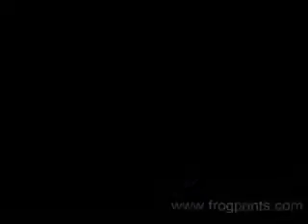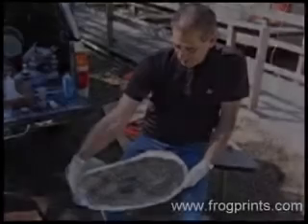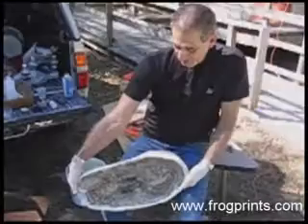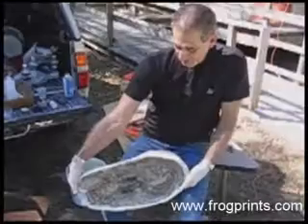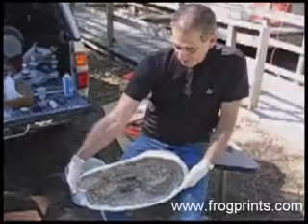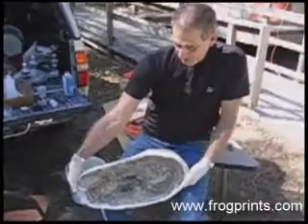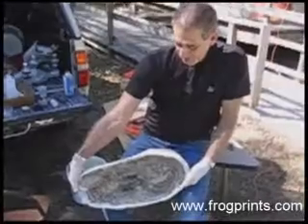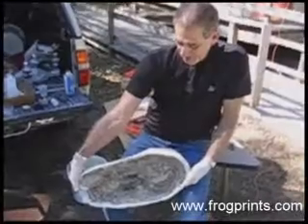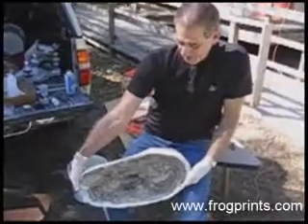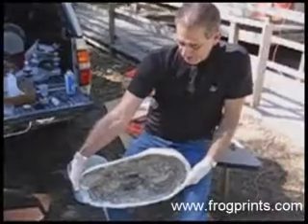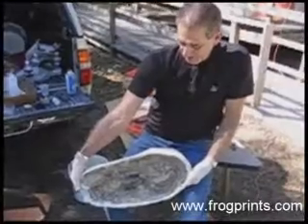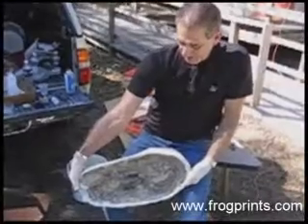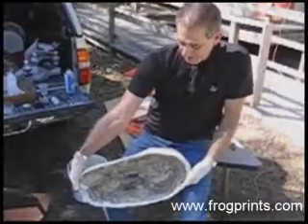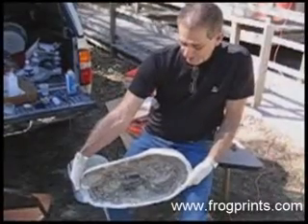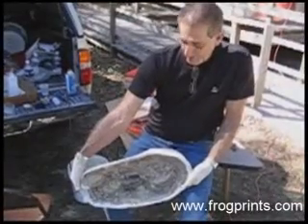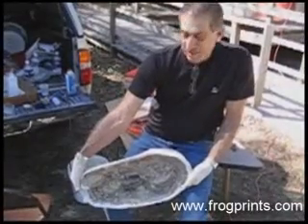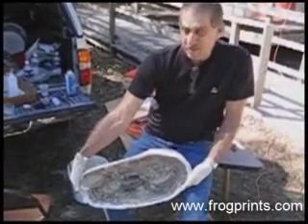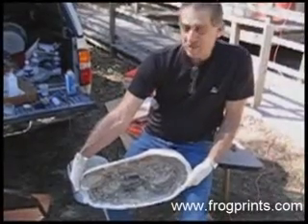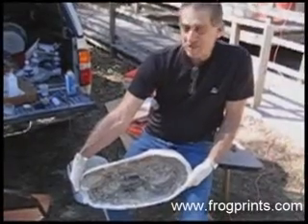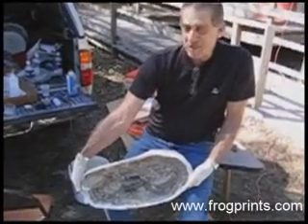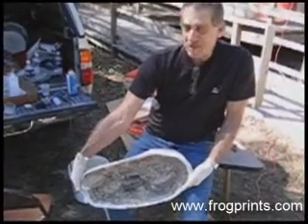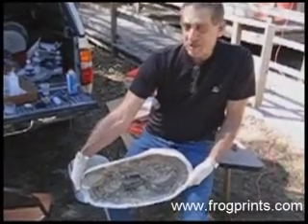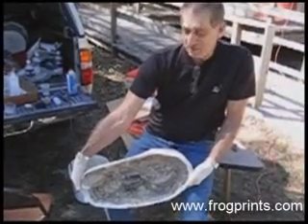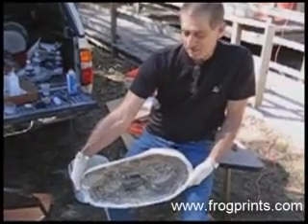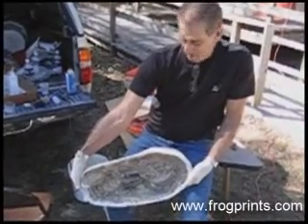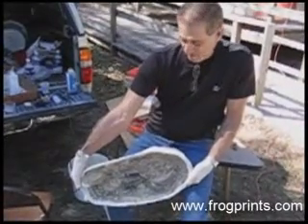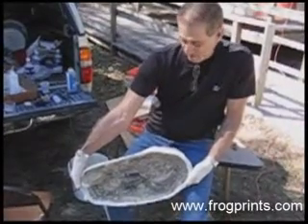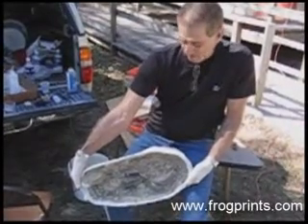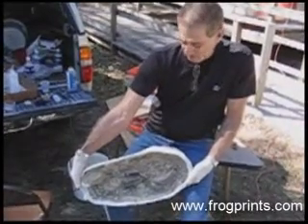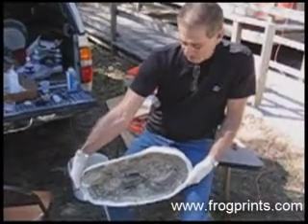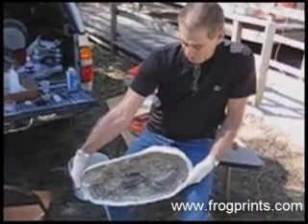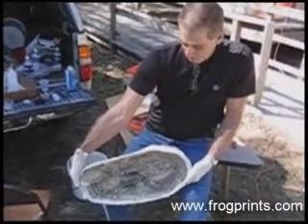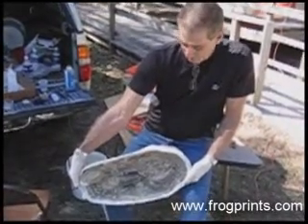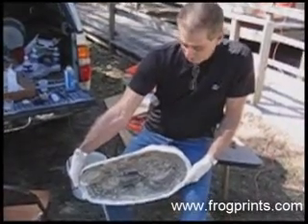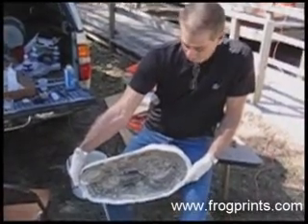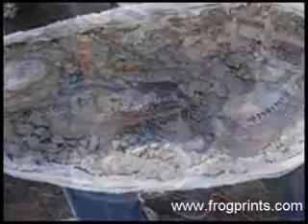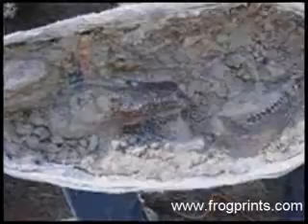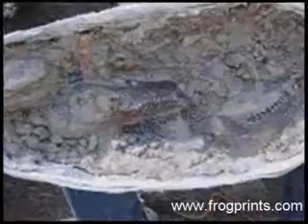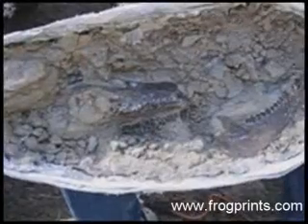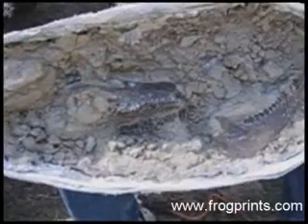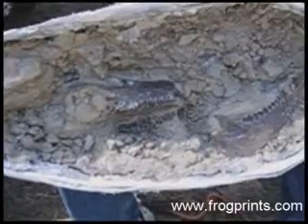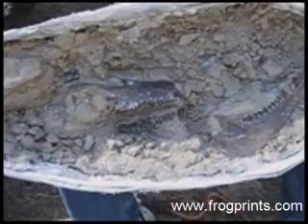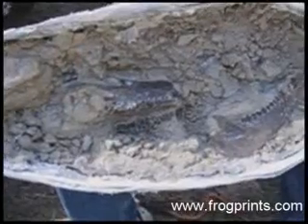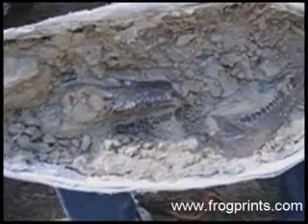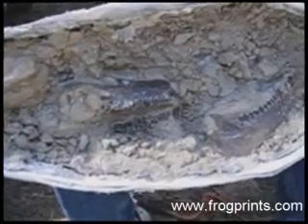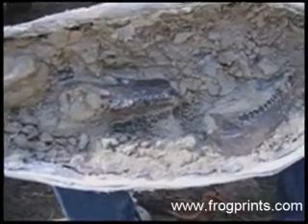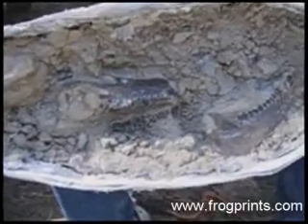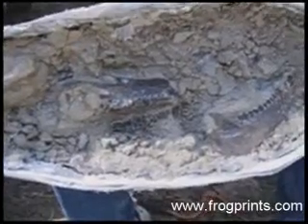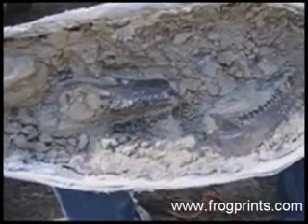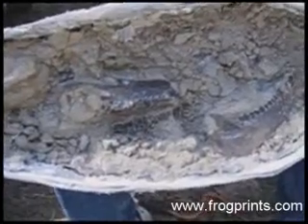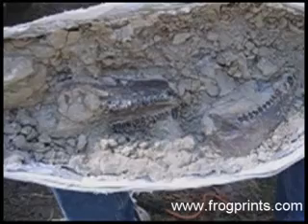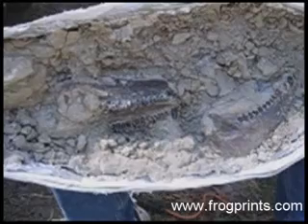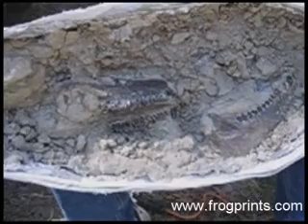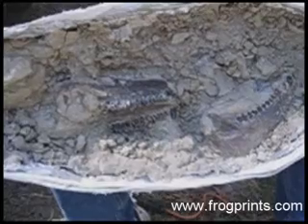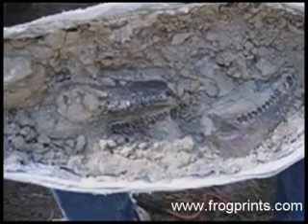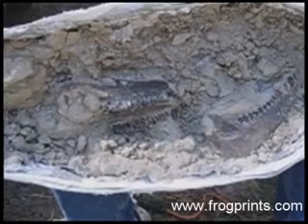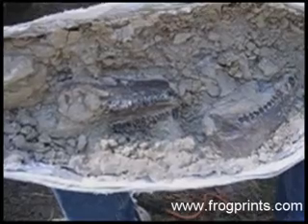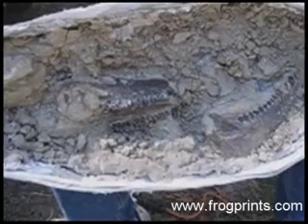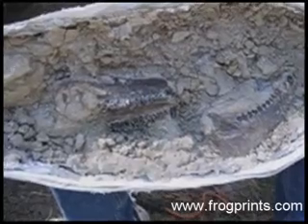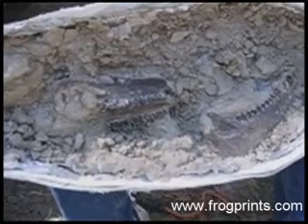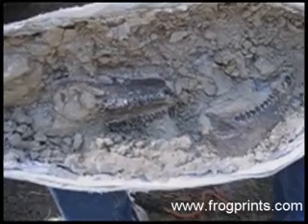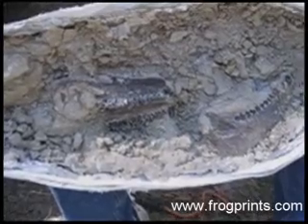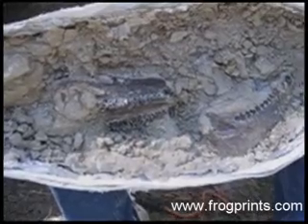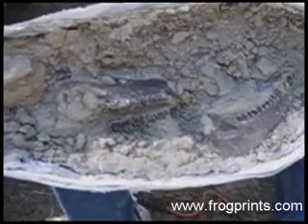That's an oreodont. It's related to the sheep, and it's from inside my ranch in Nebraska — 35 to 40 million years old.